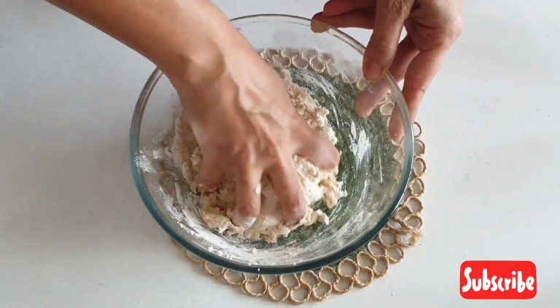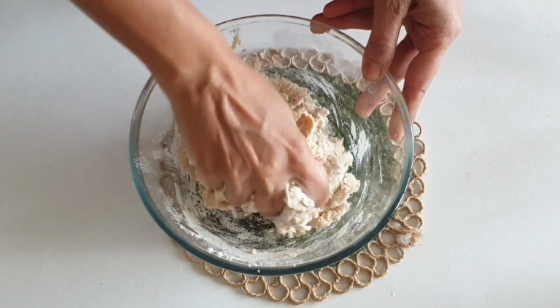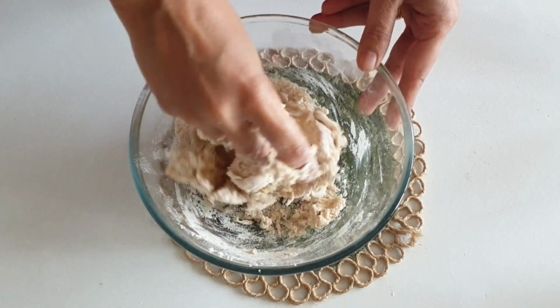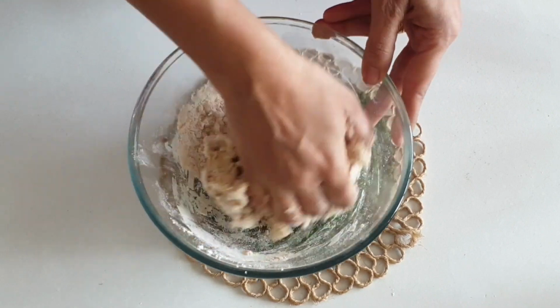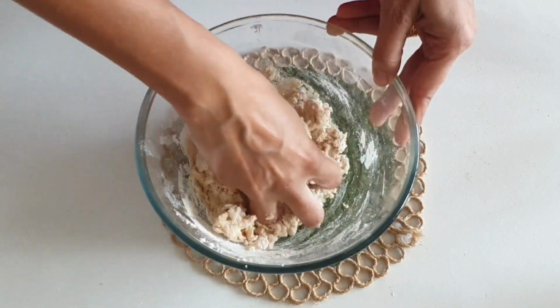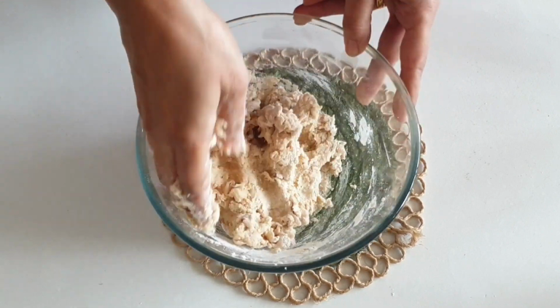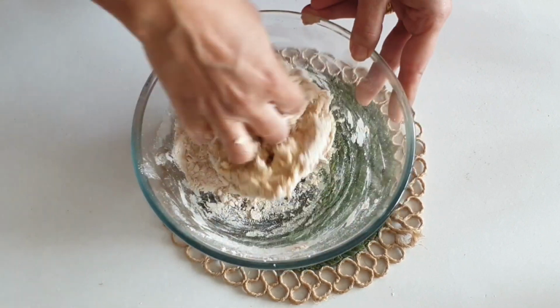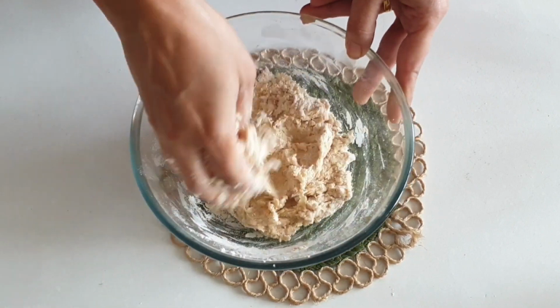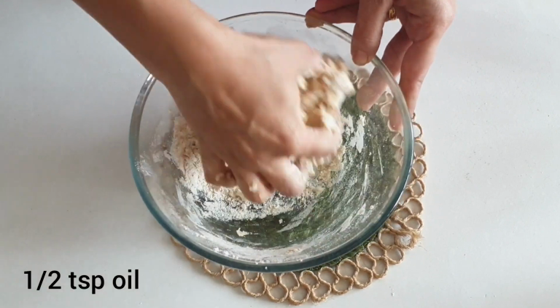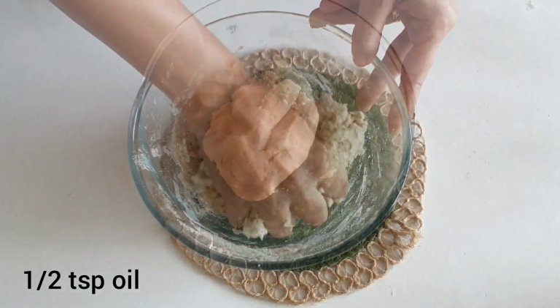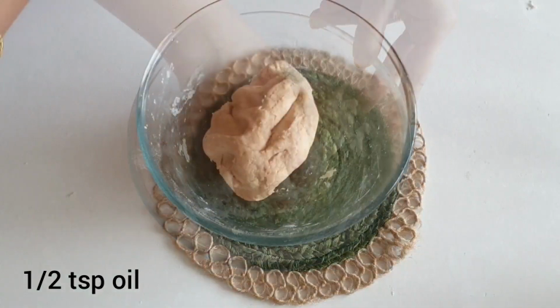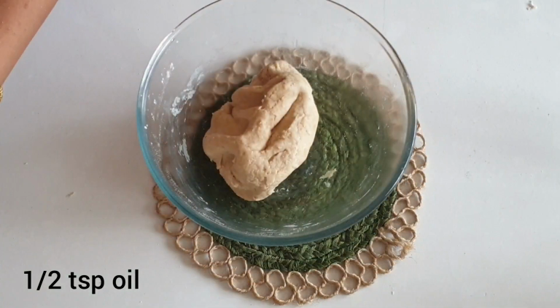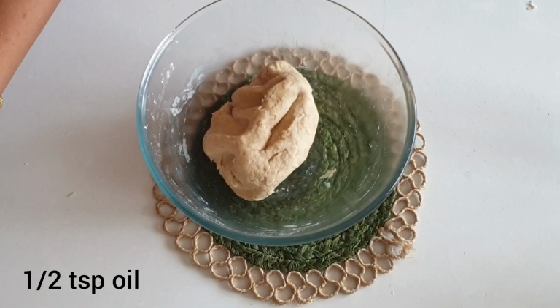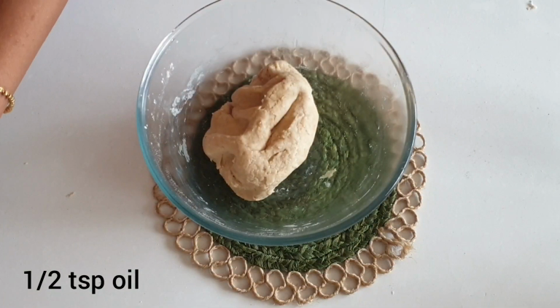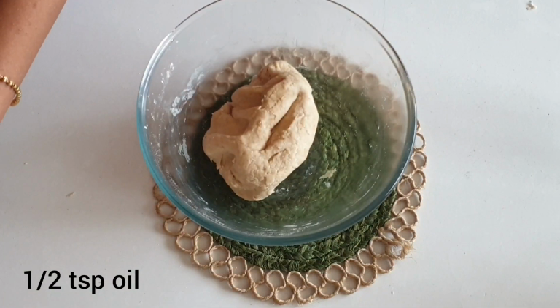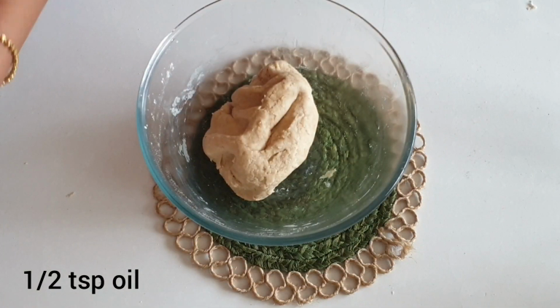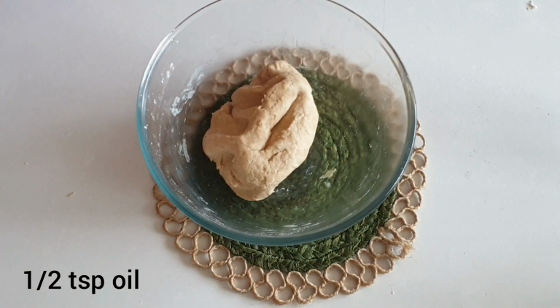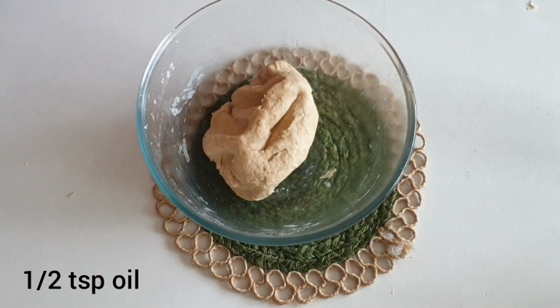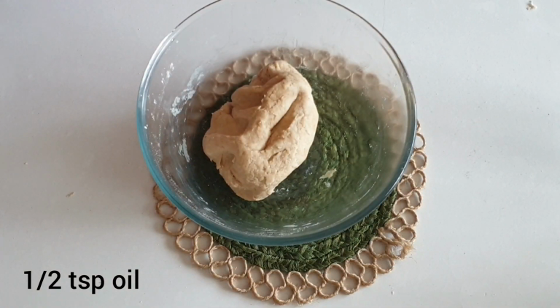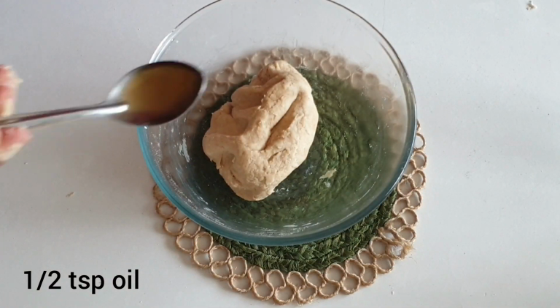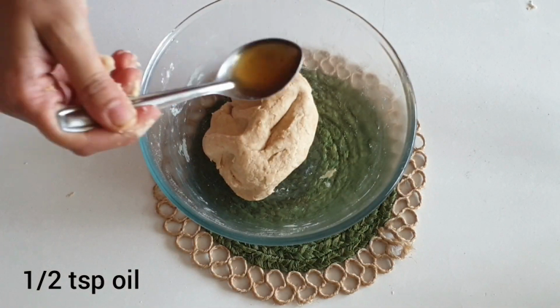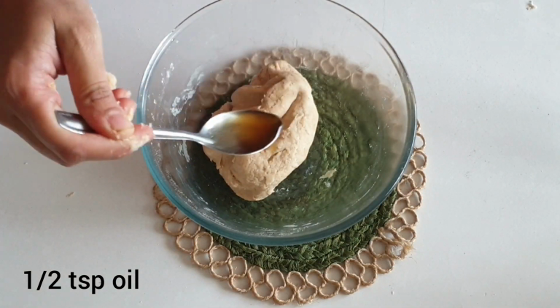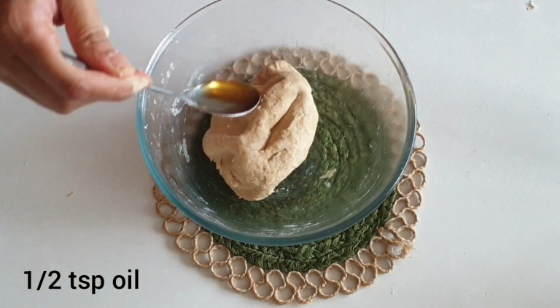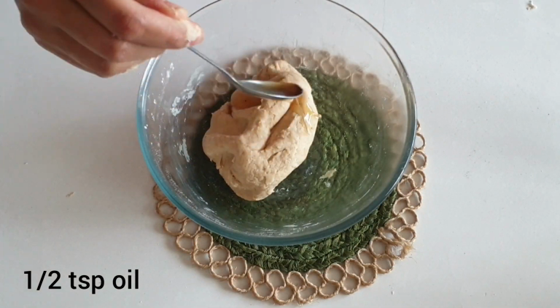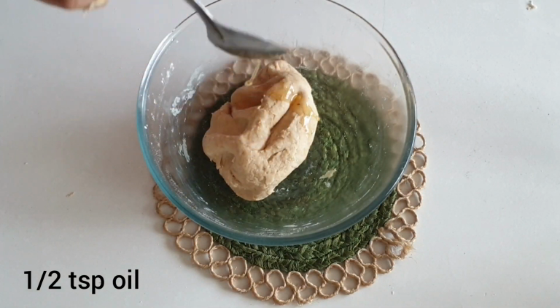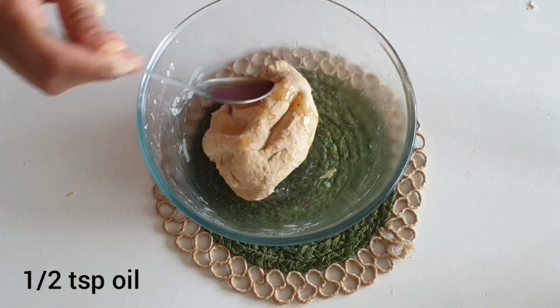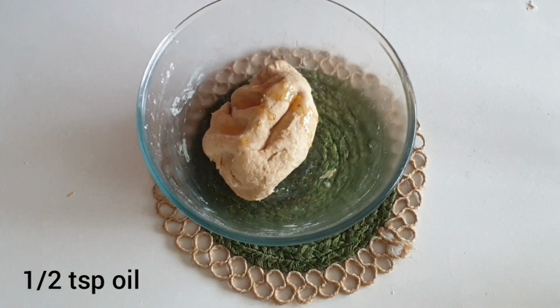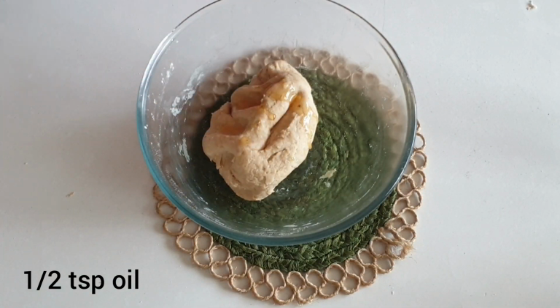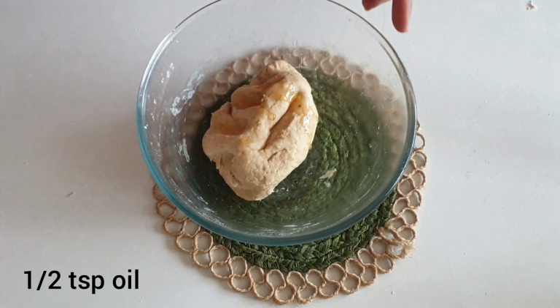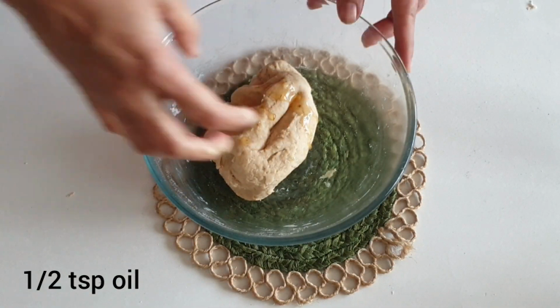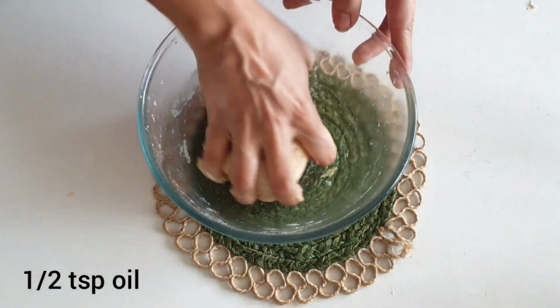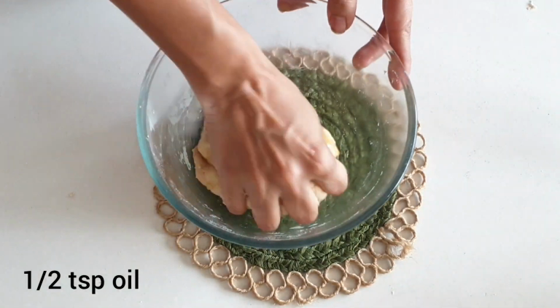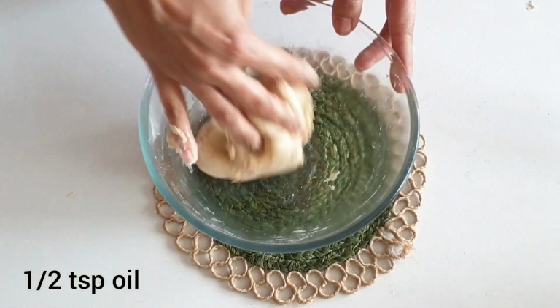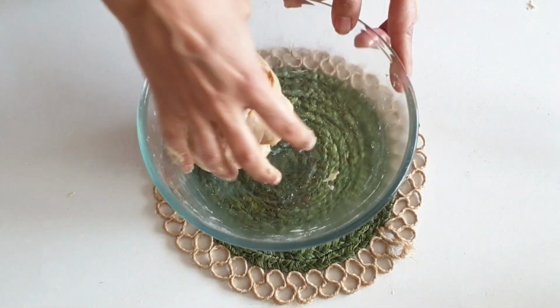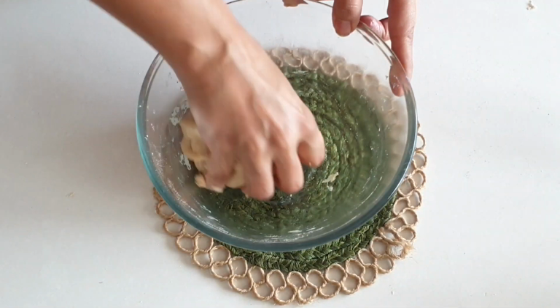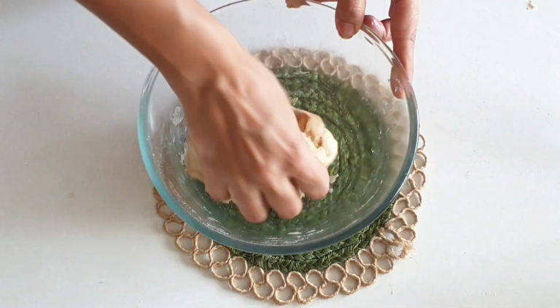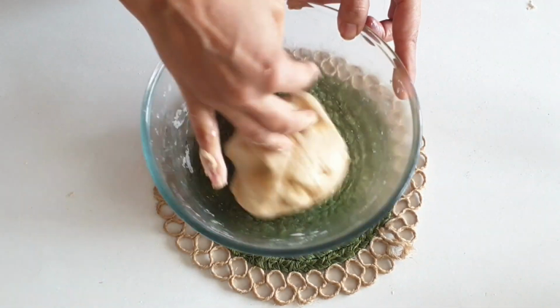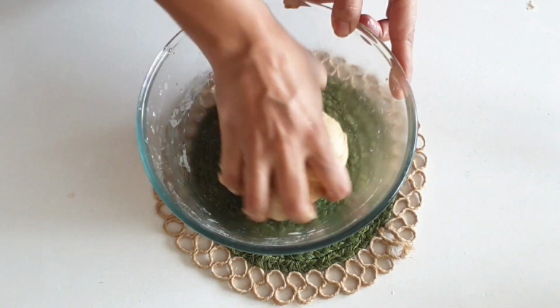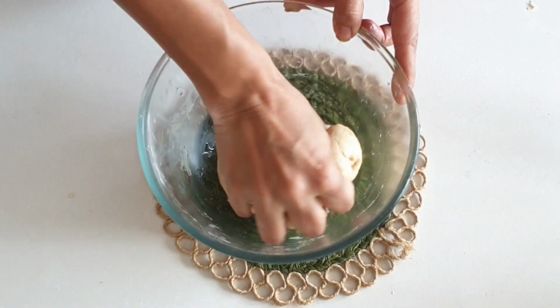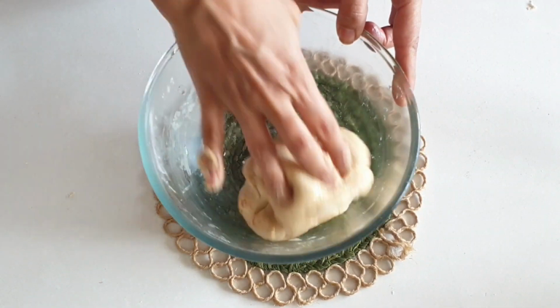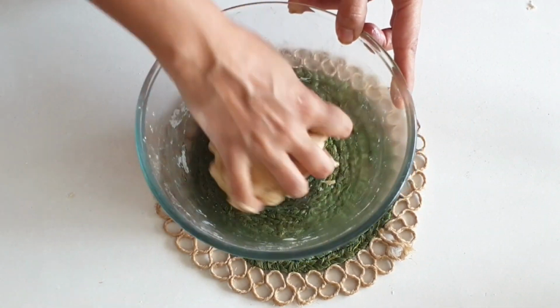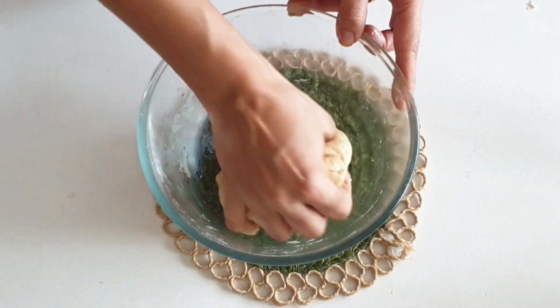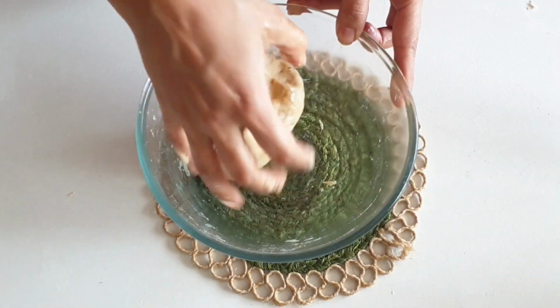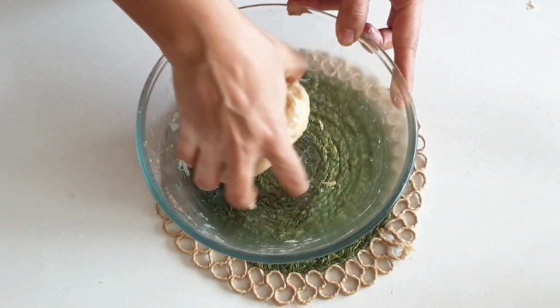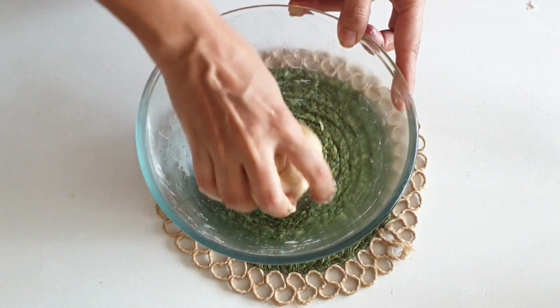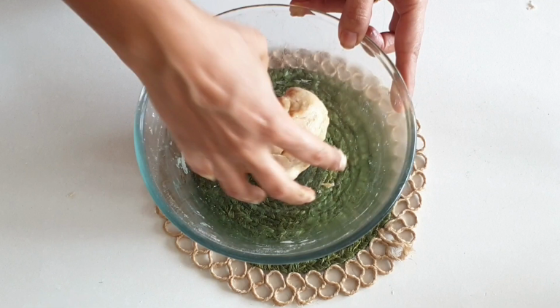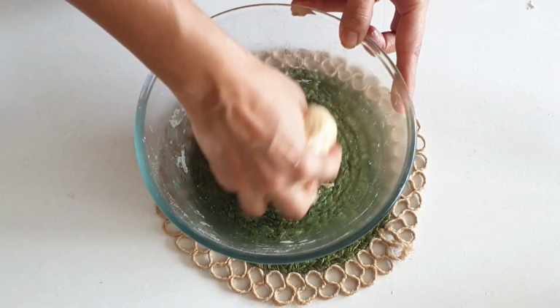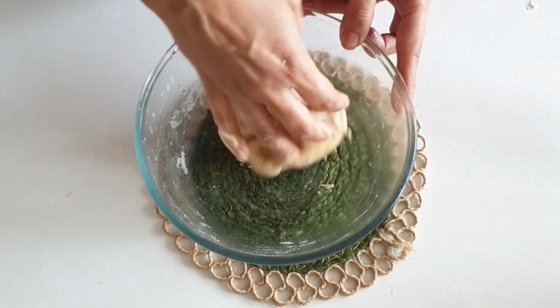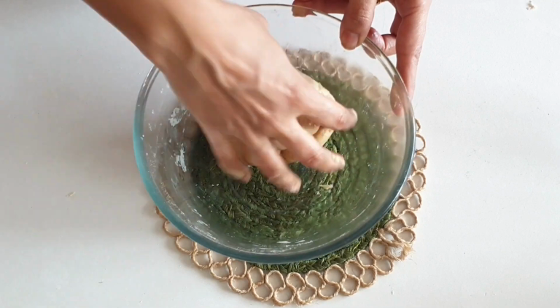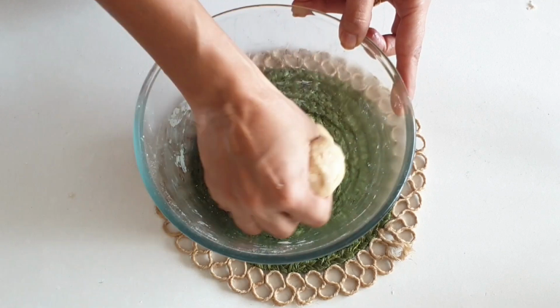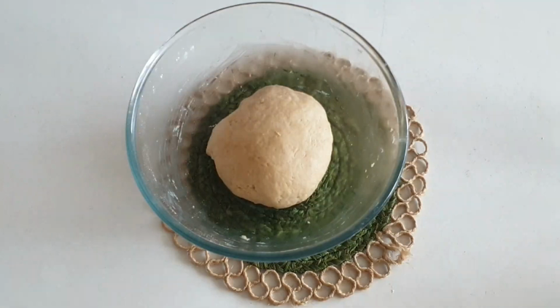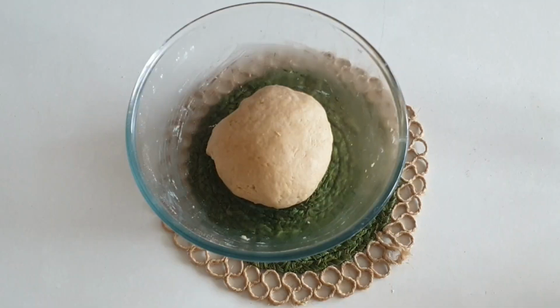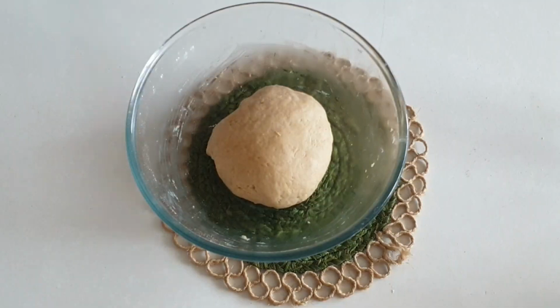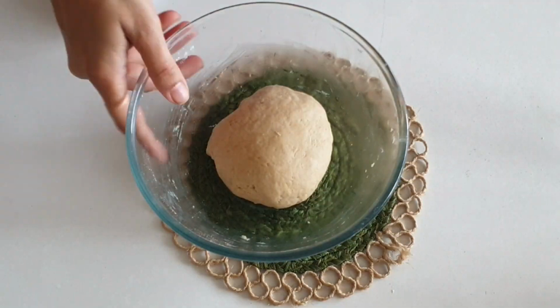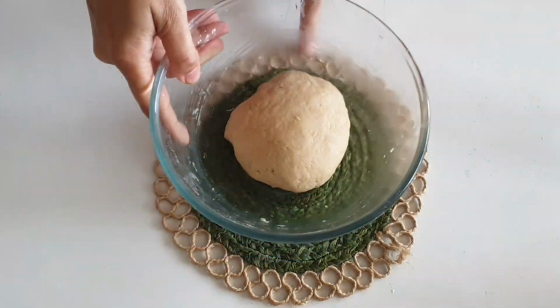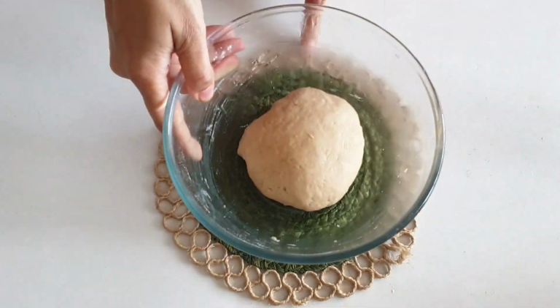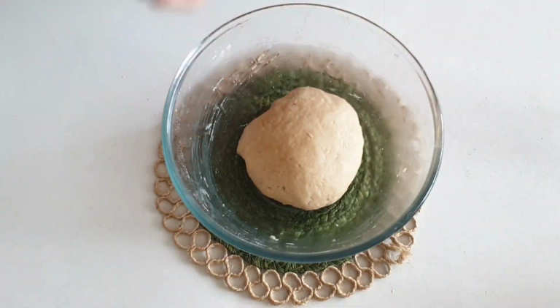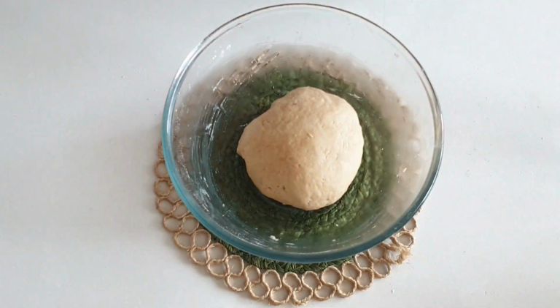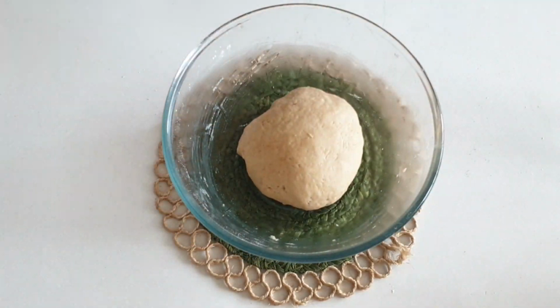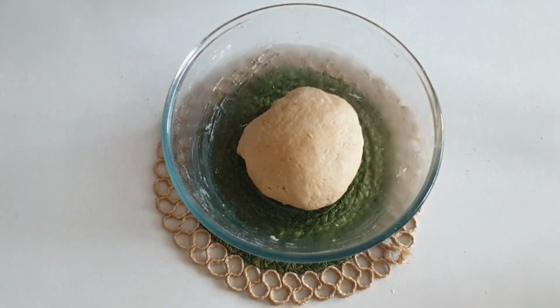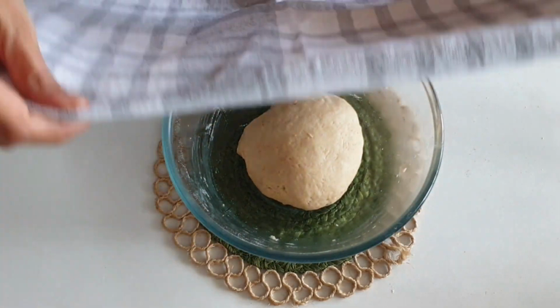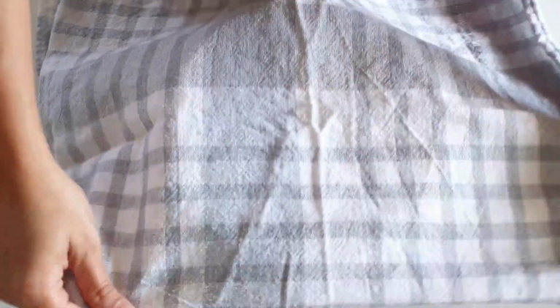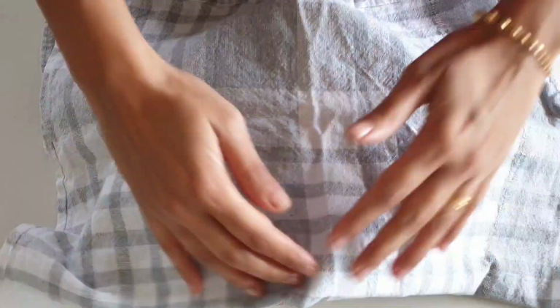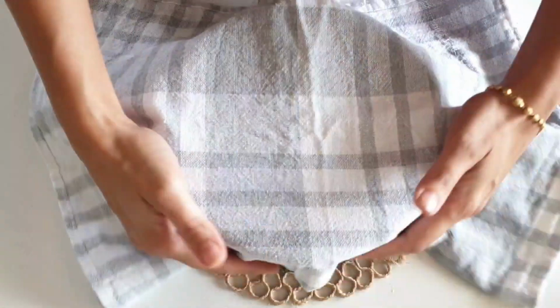Drizzle half a teaspoon of oil and roll the dough into it. Cover and keep it aside for 30 minutes.